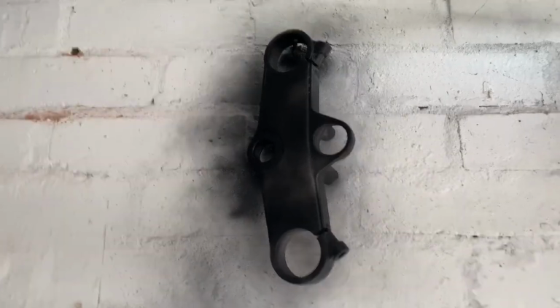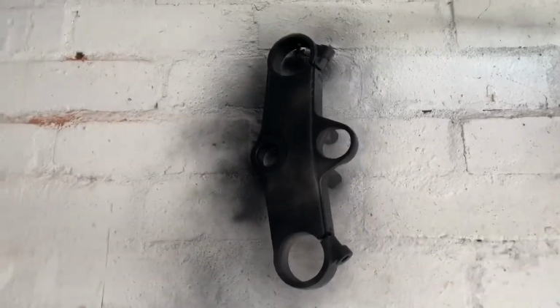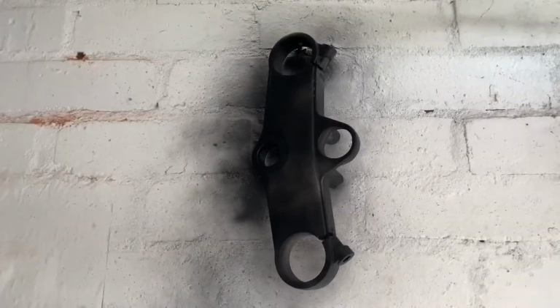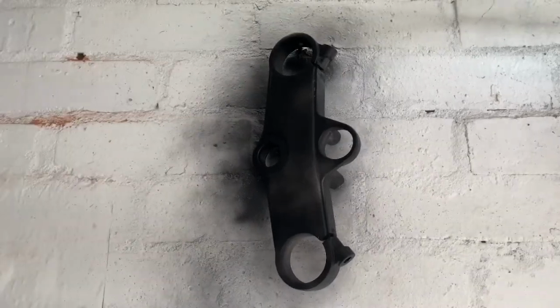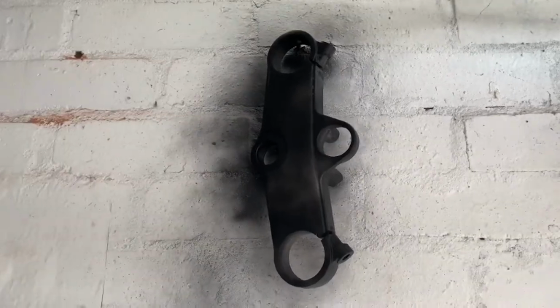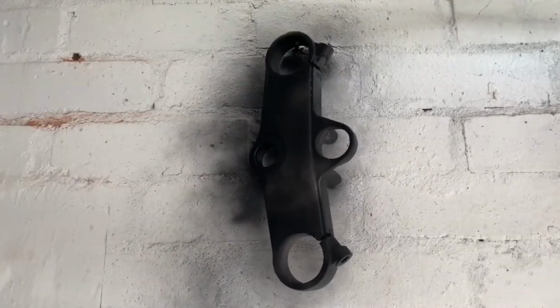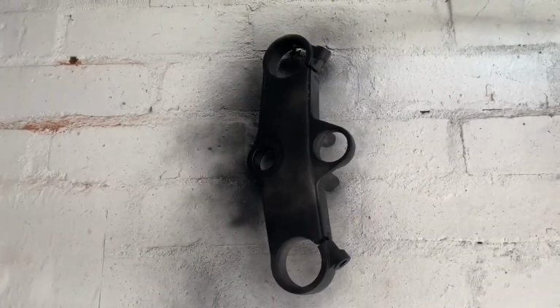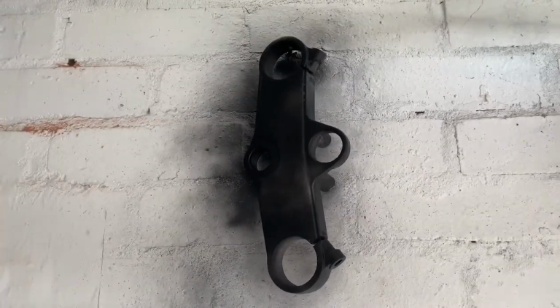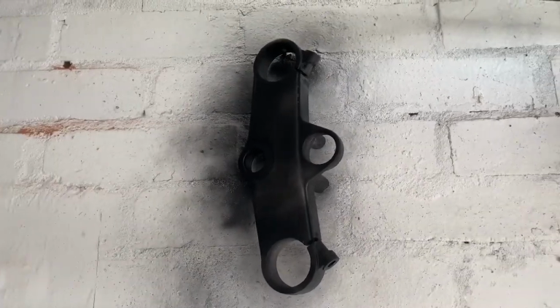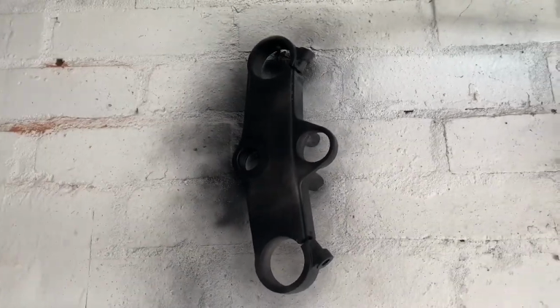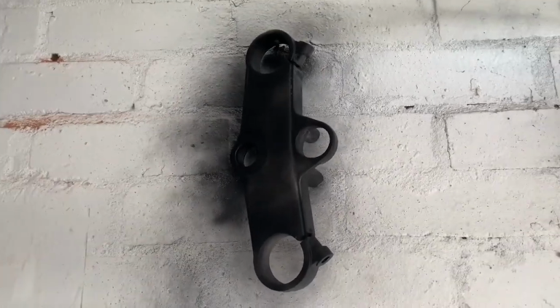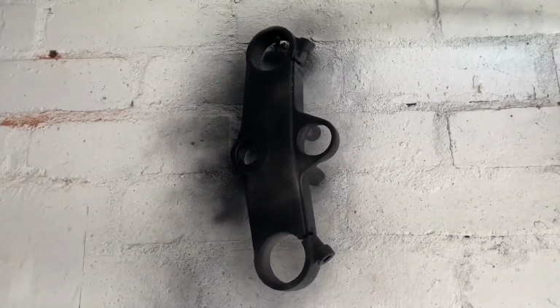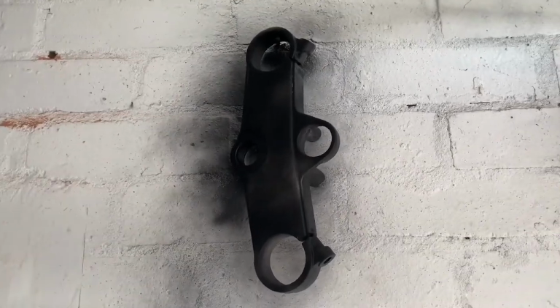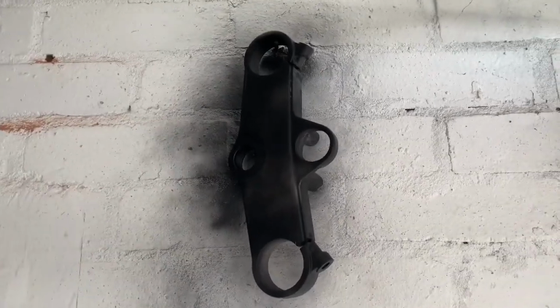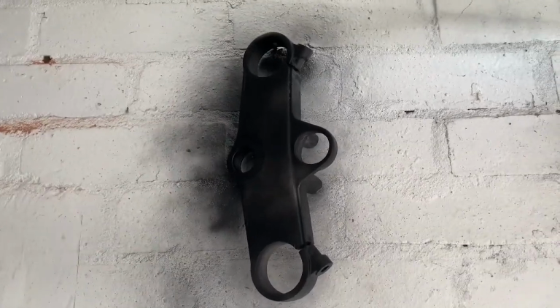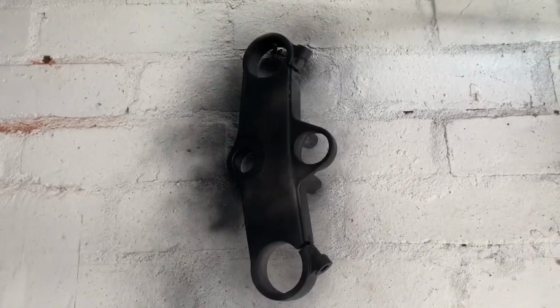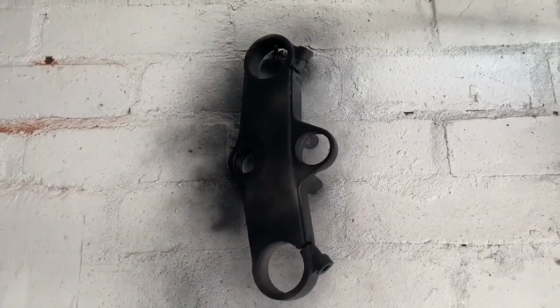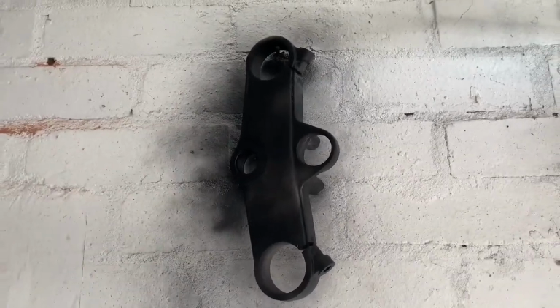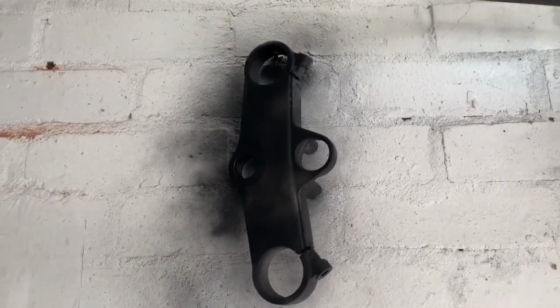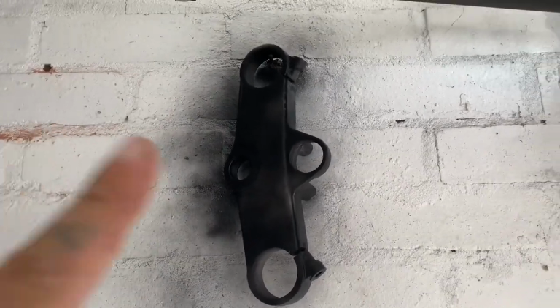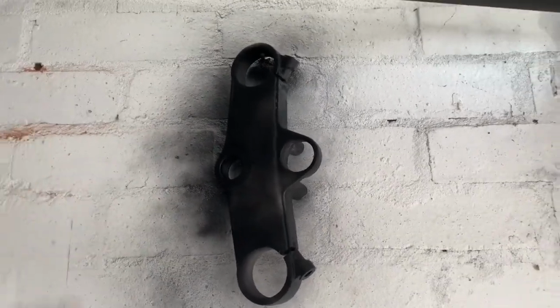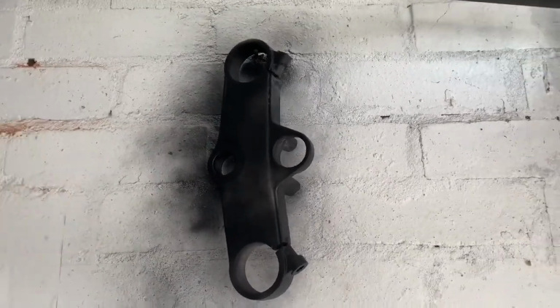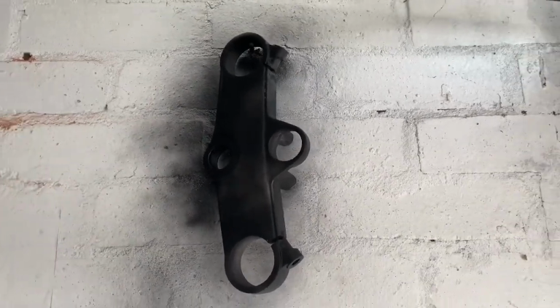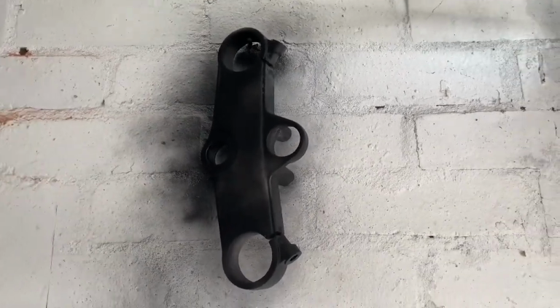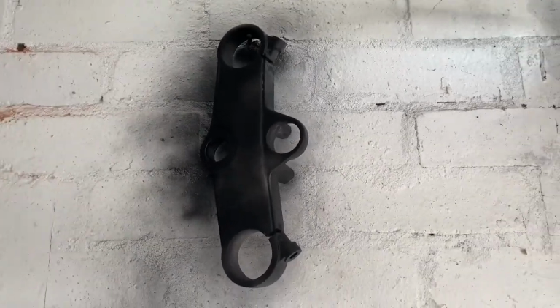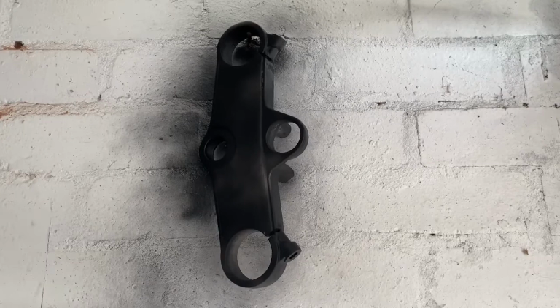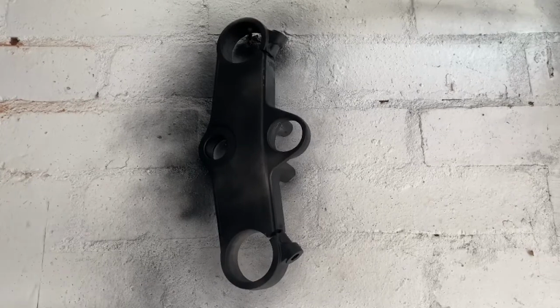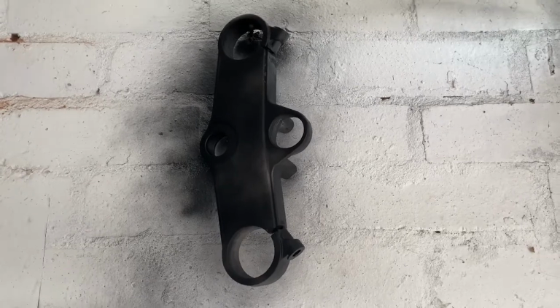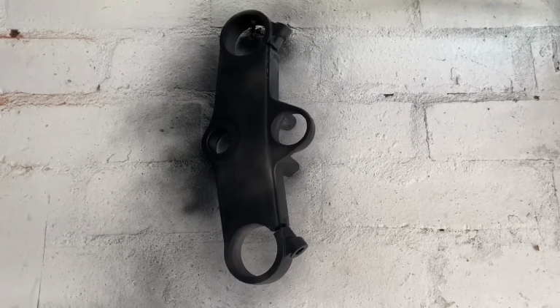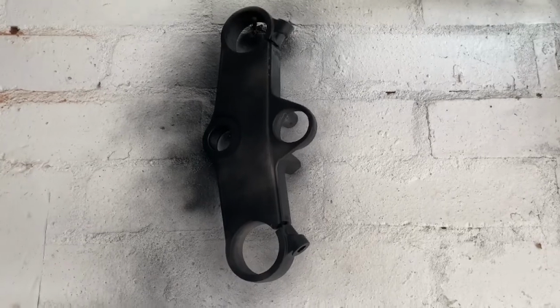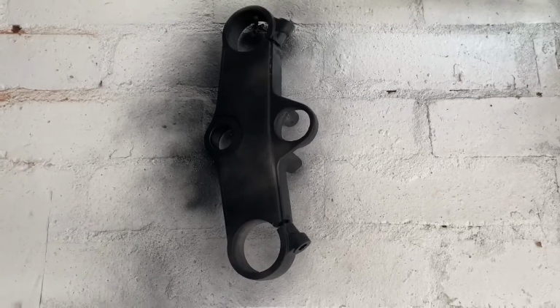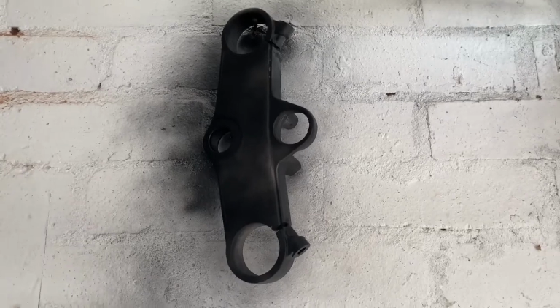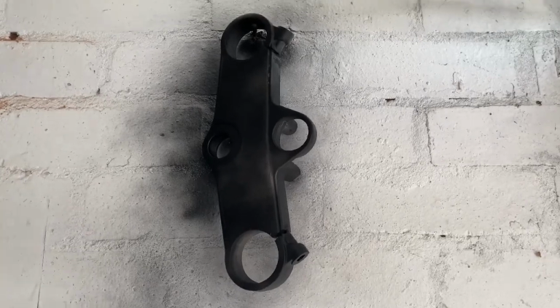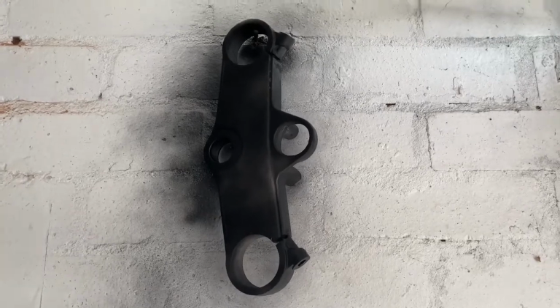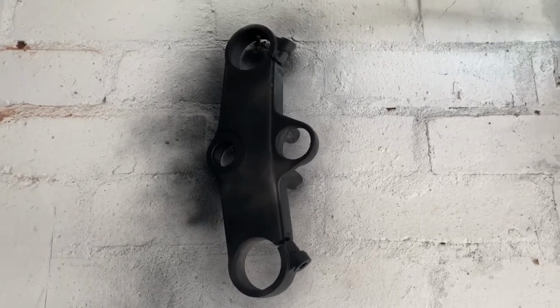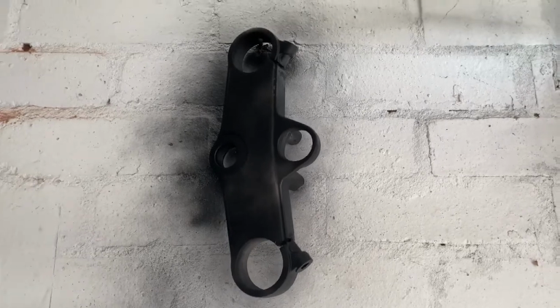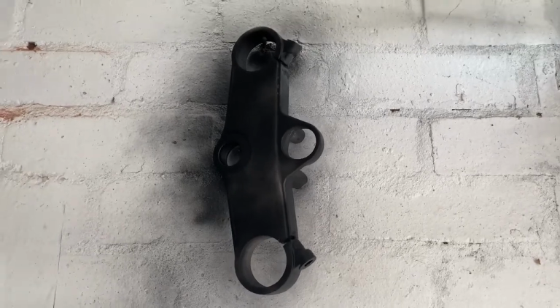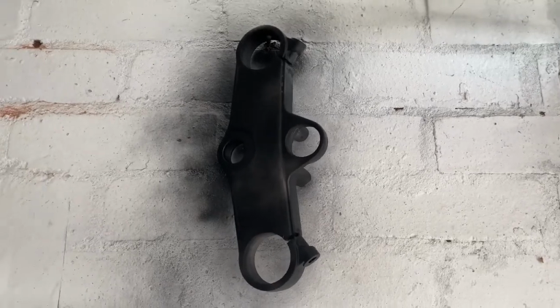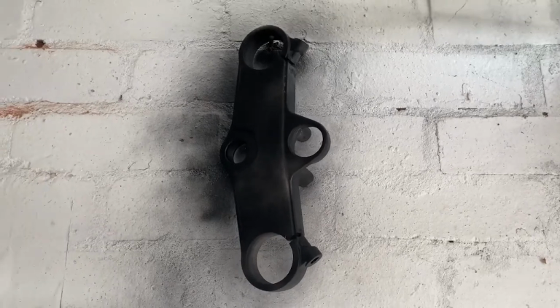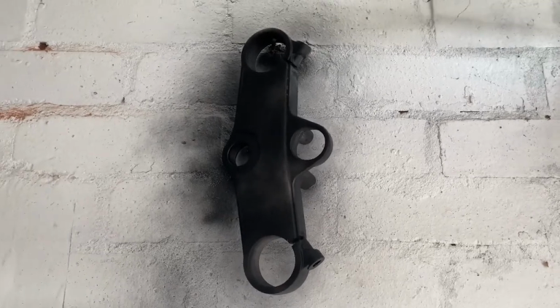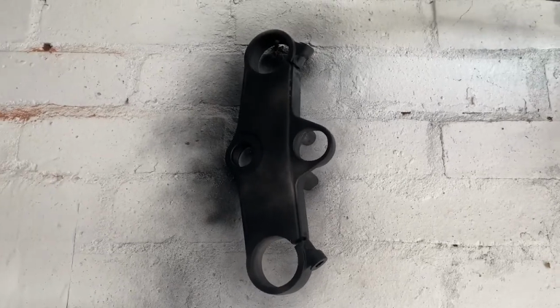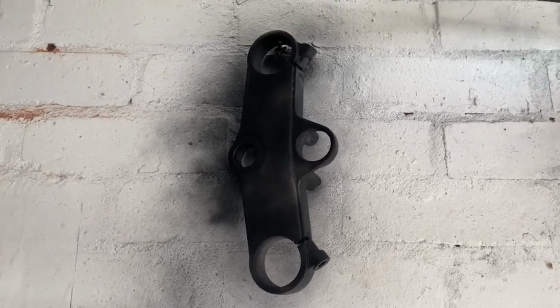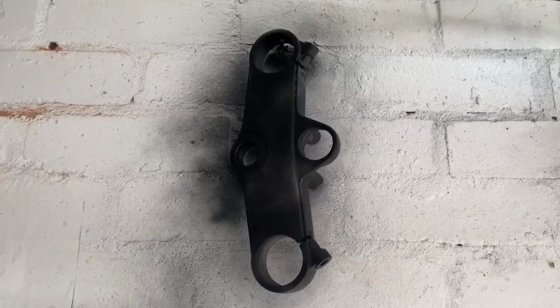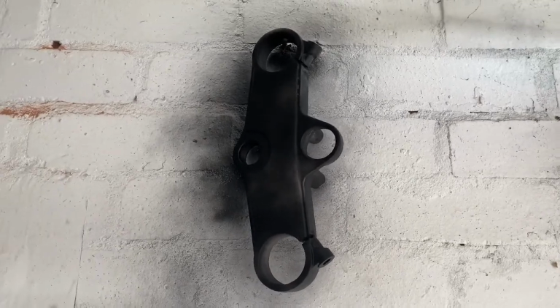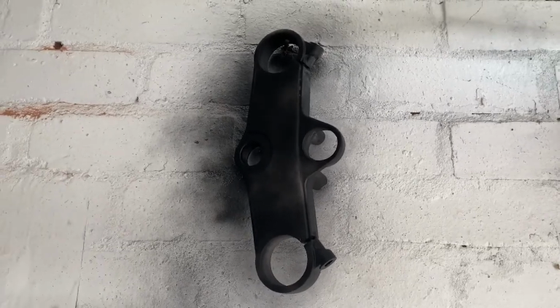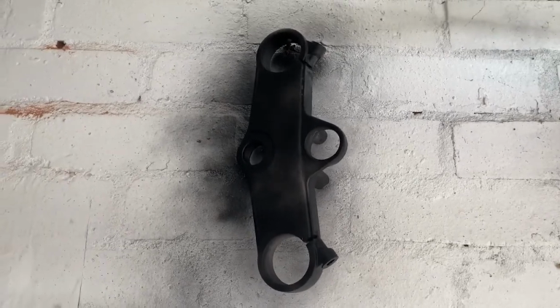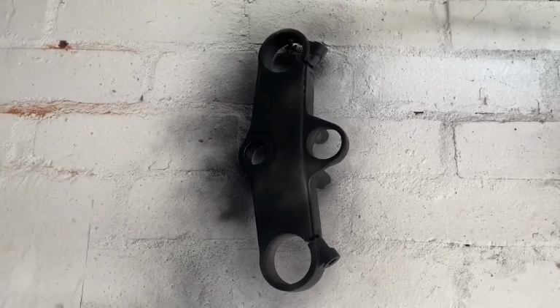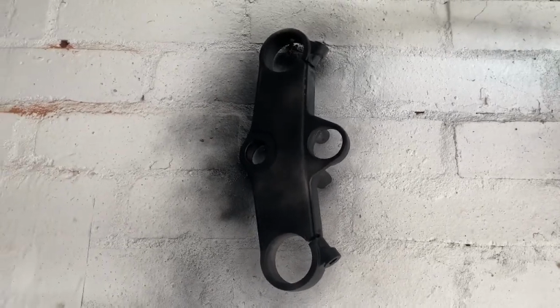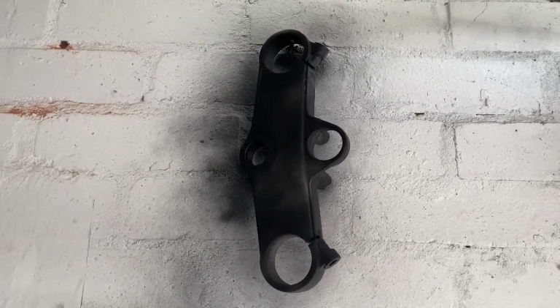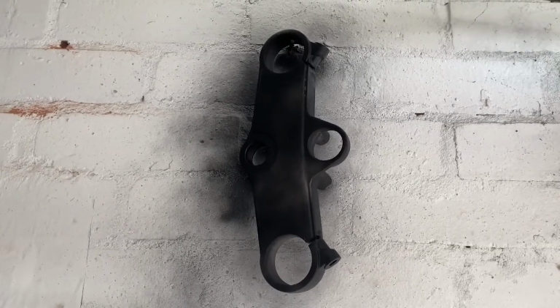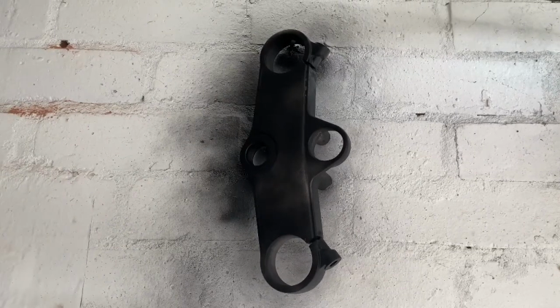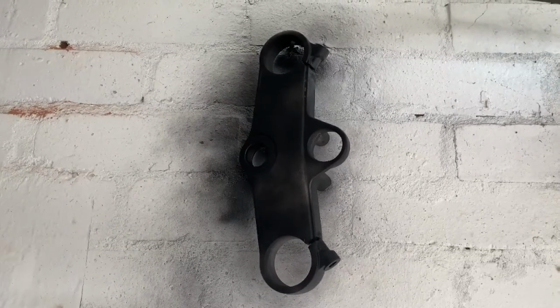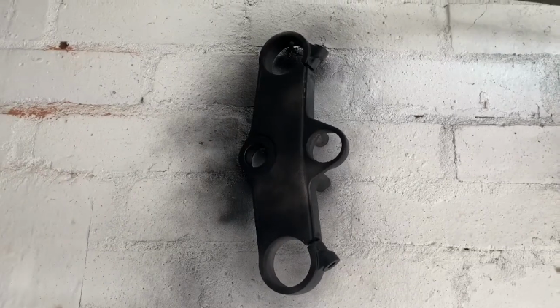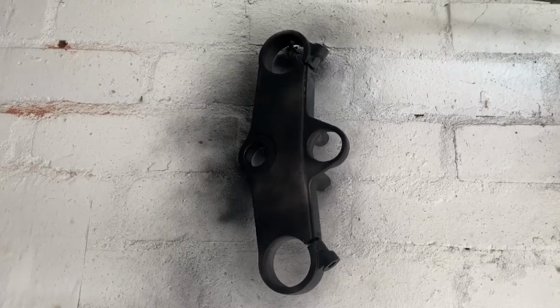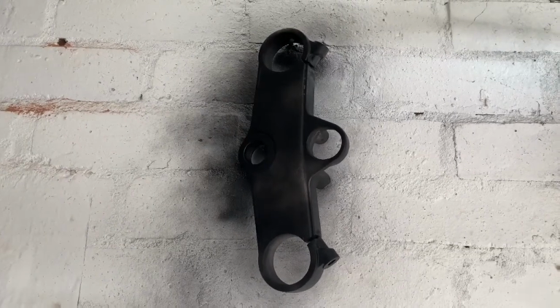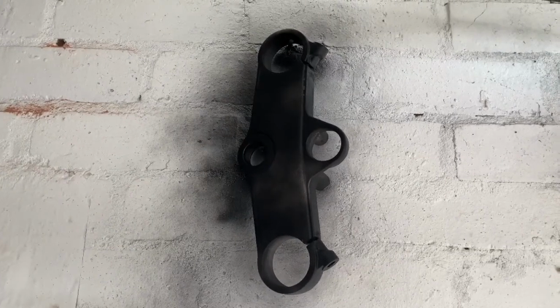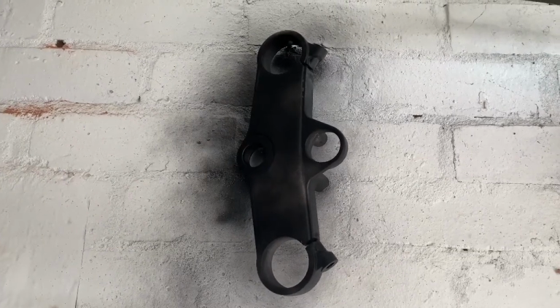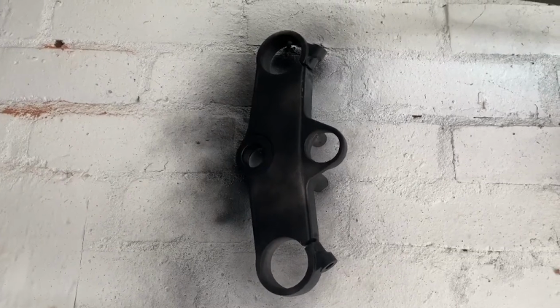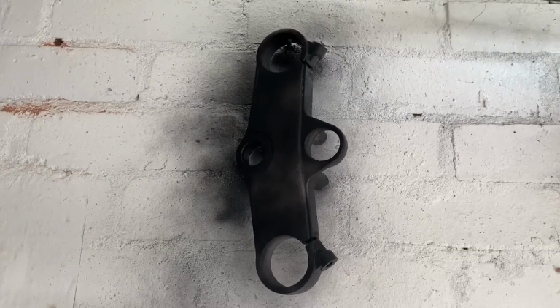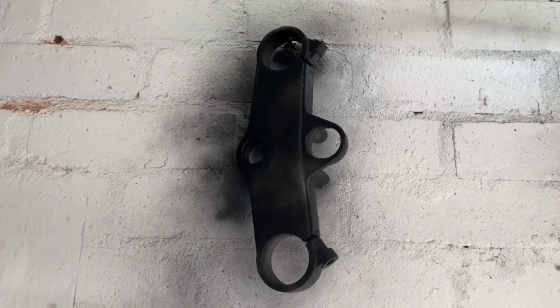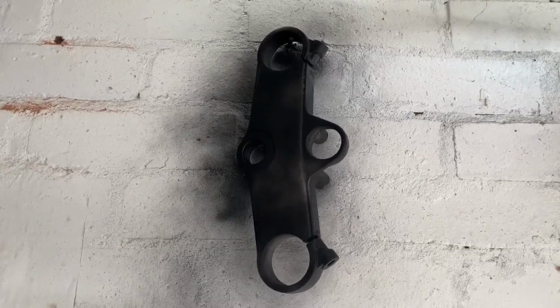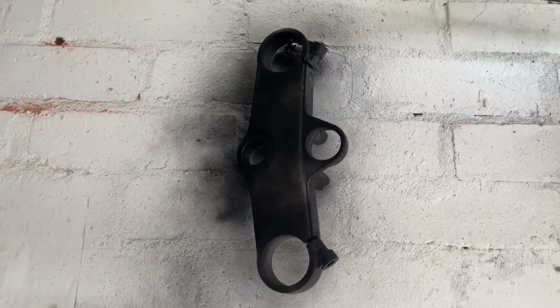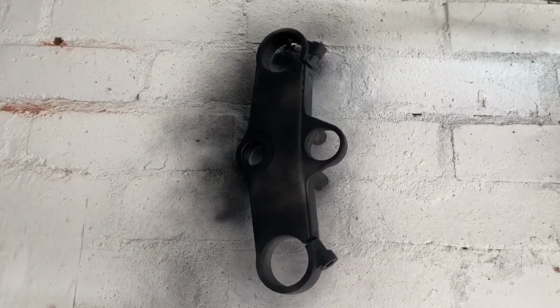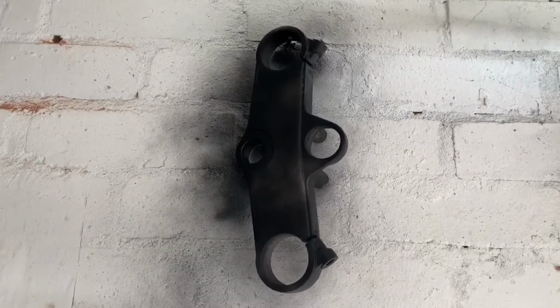This is a follow-on video to where I was trying to chrome my top yokes on my GSXR. I've decided to spray them matte black.